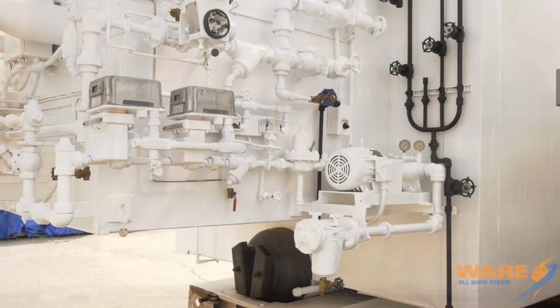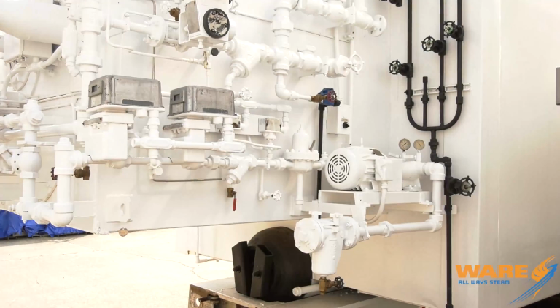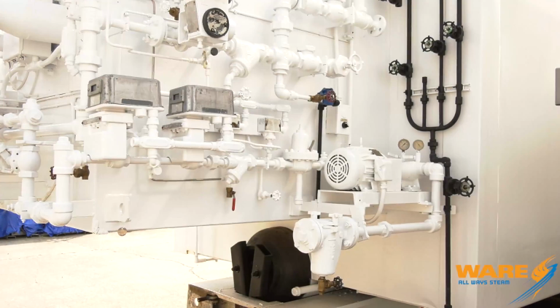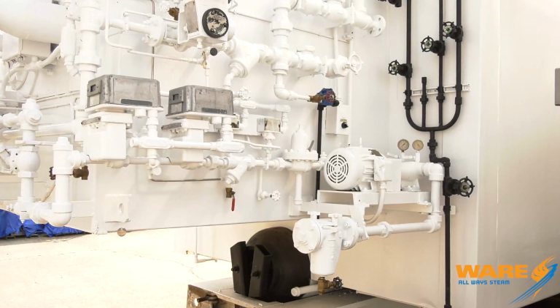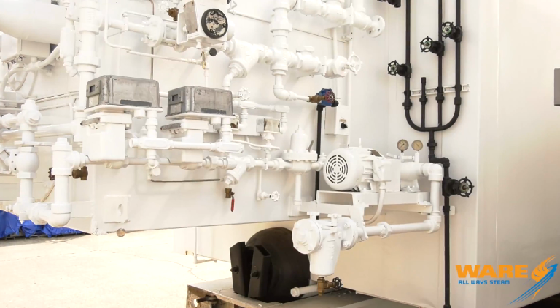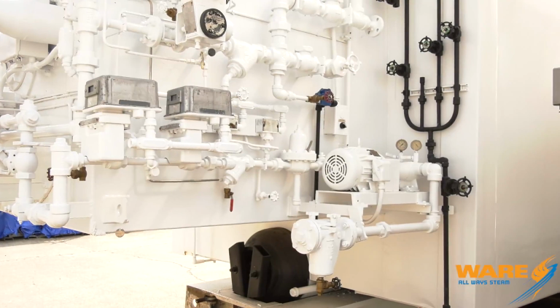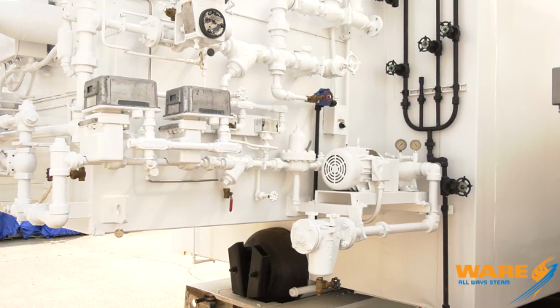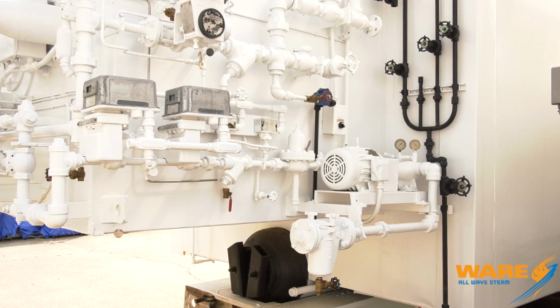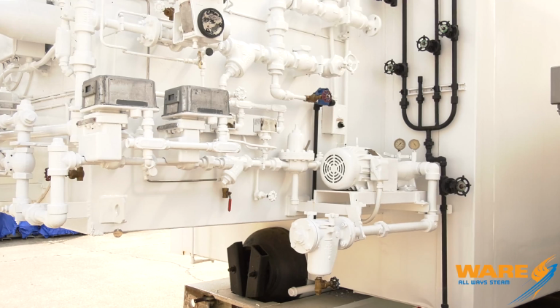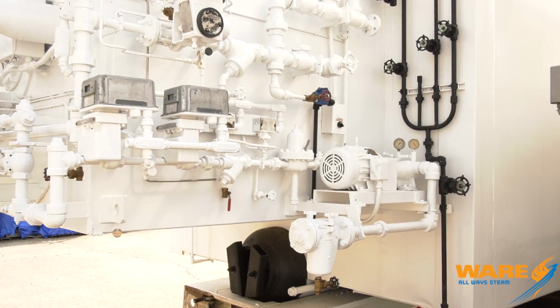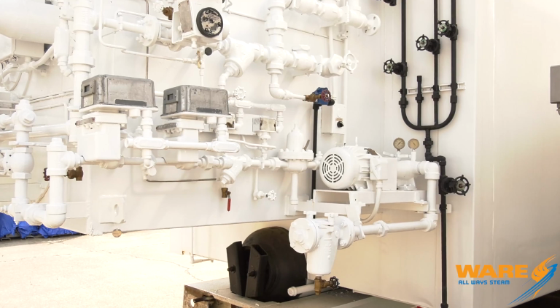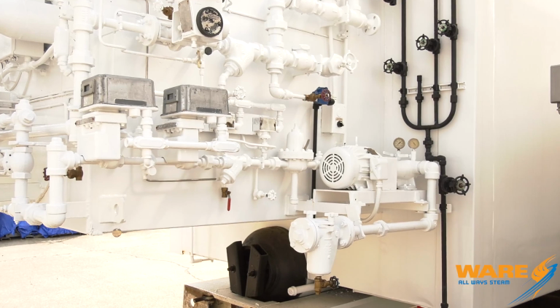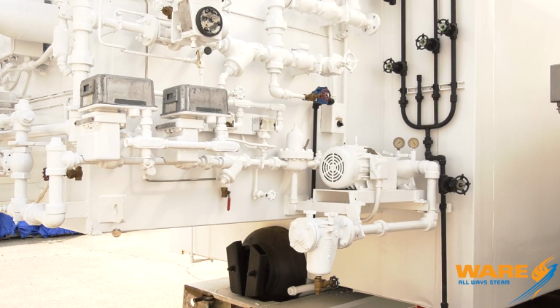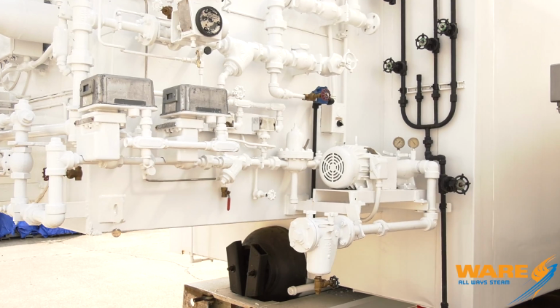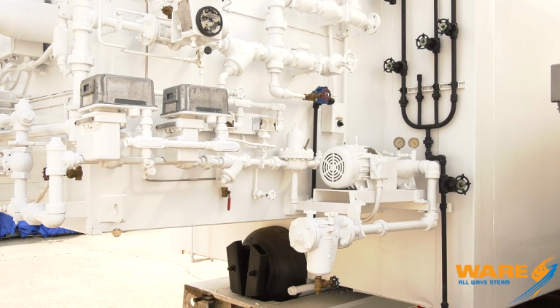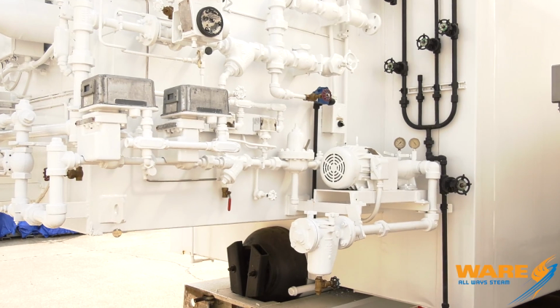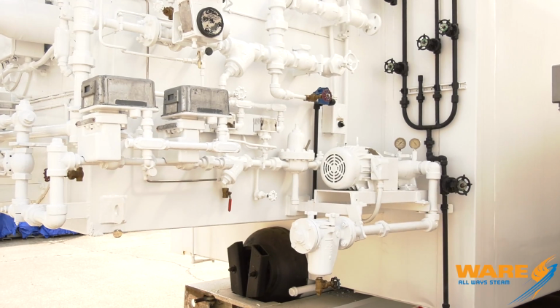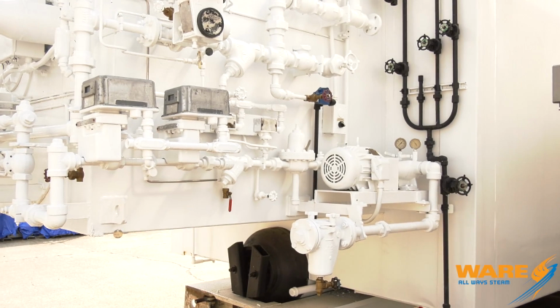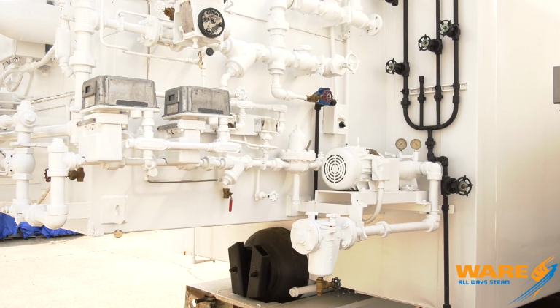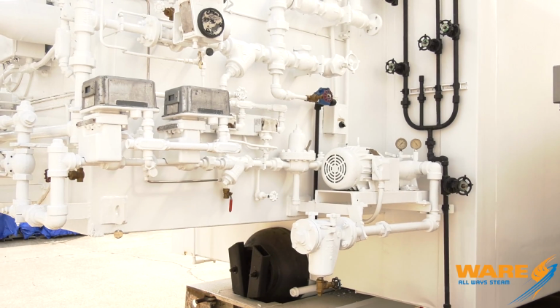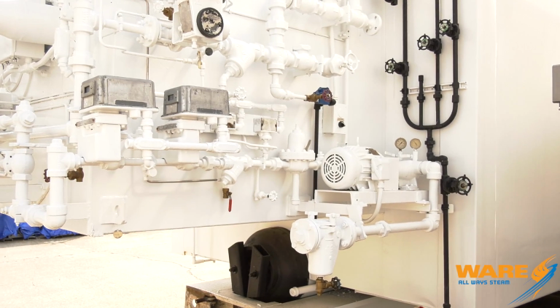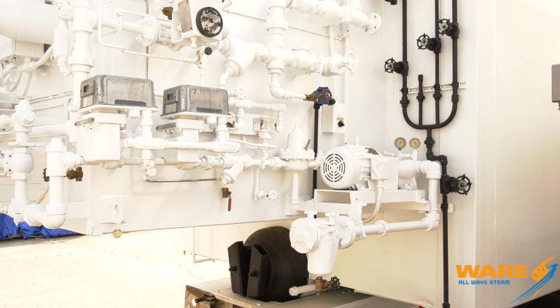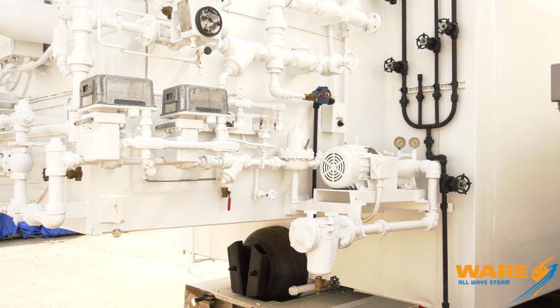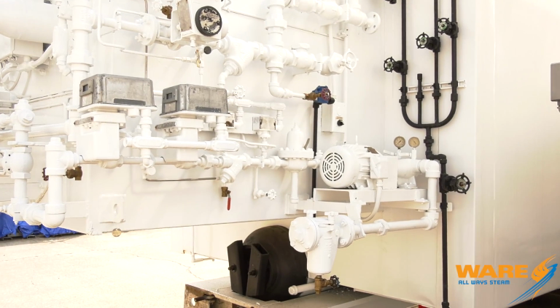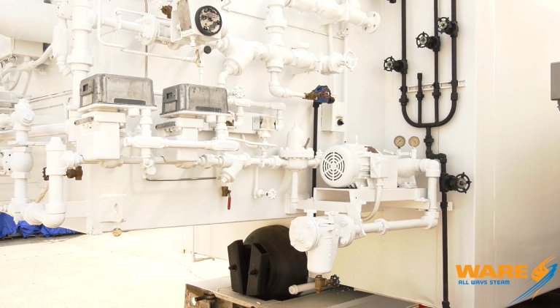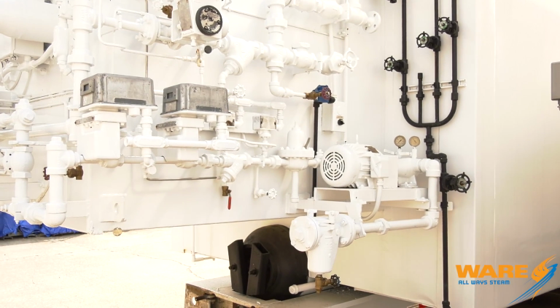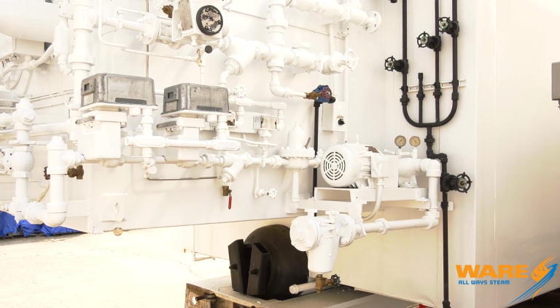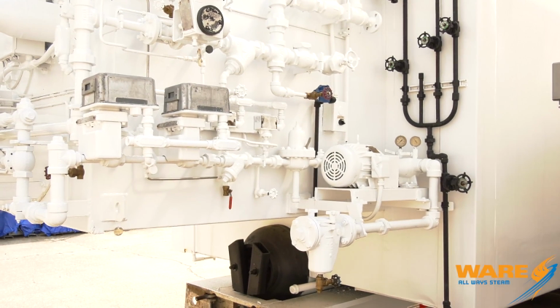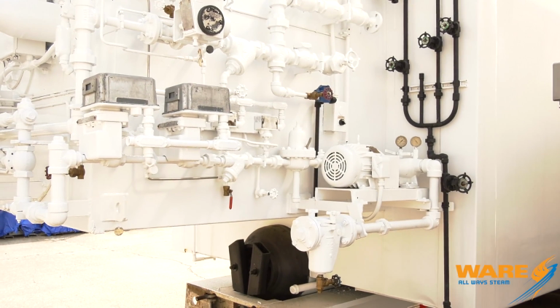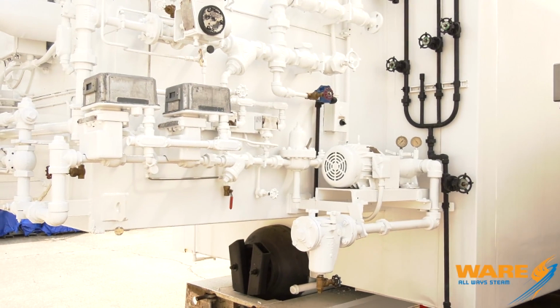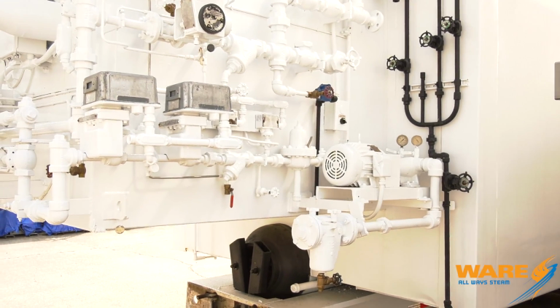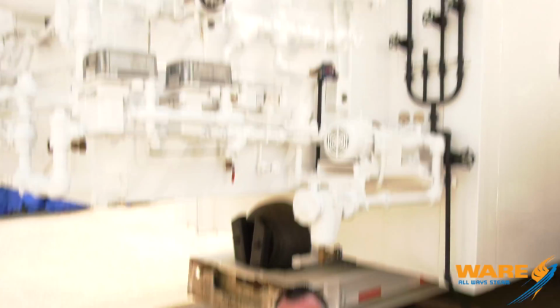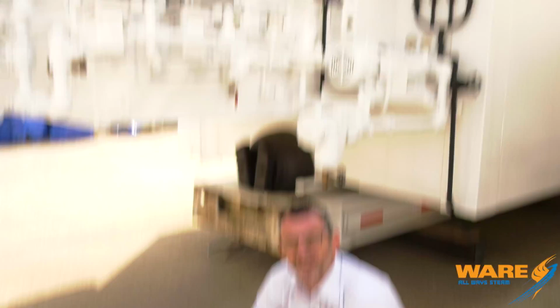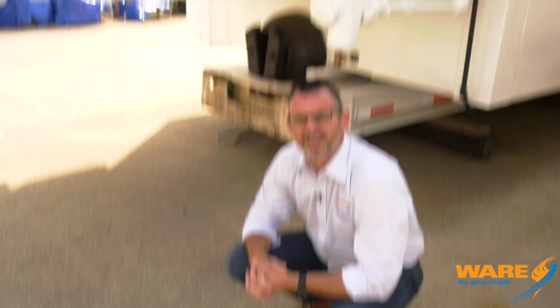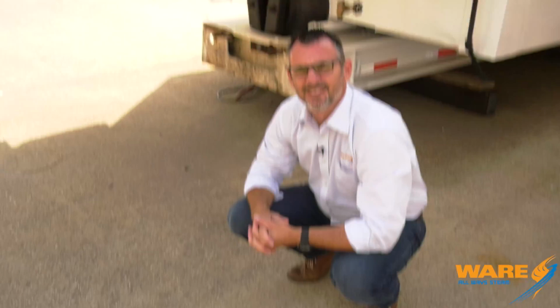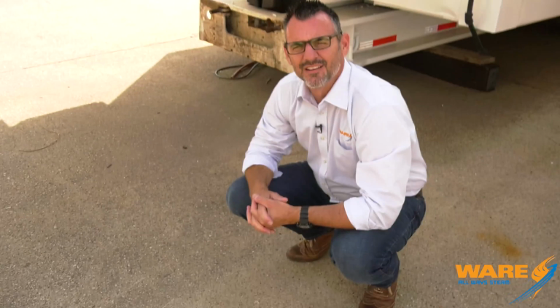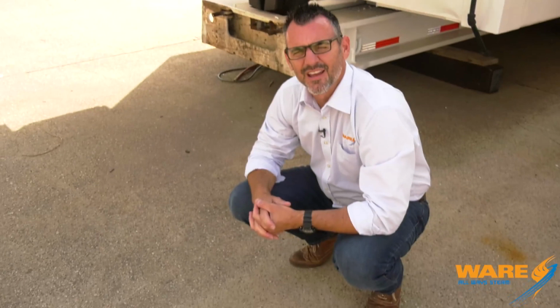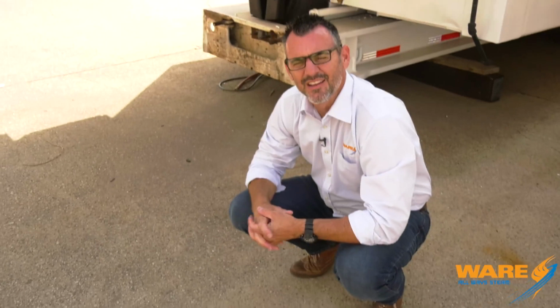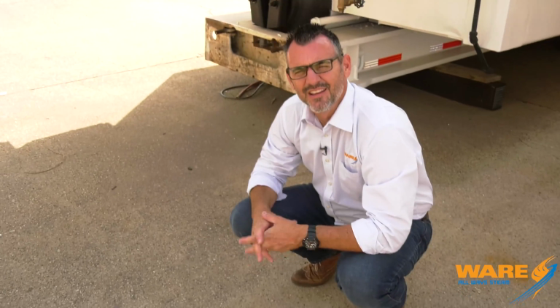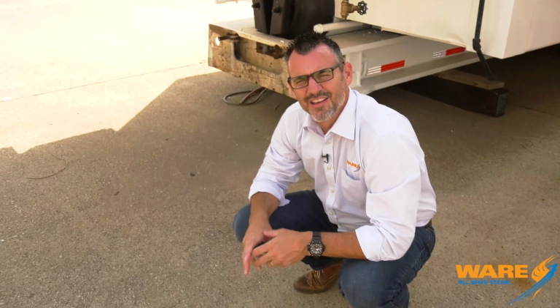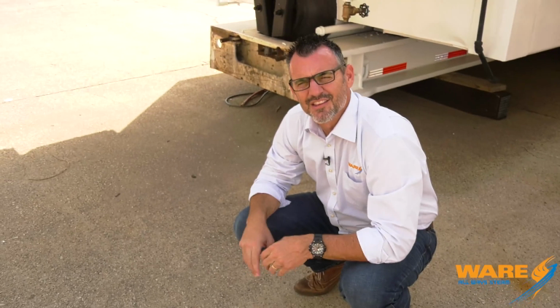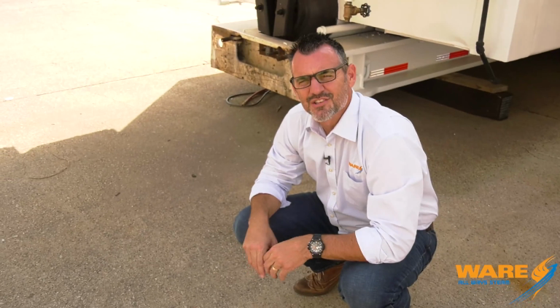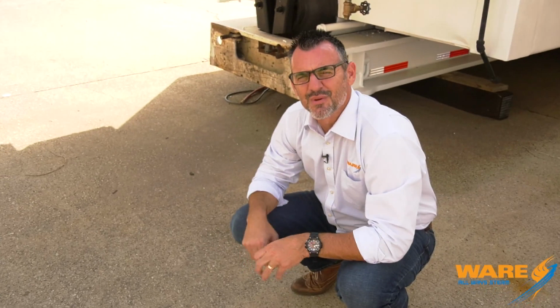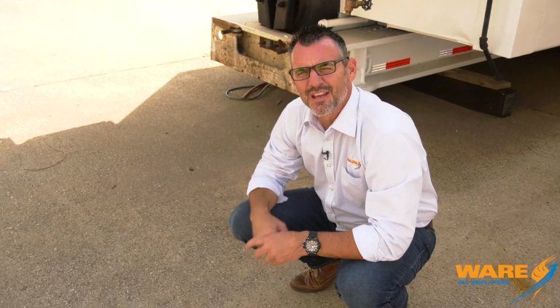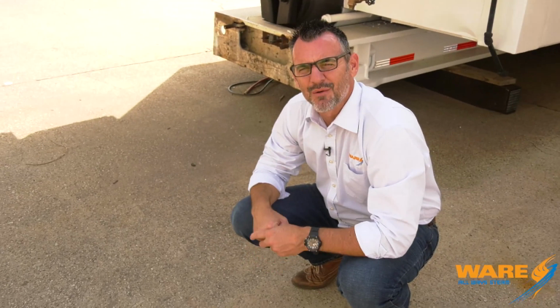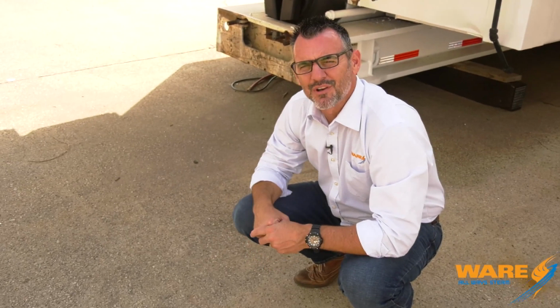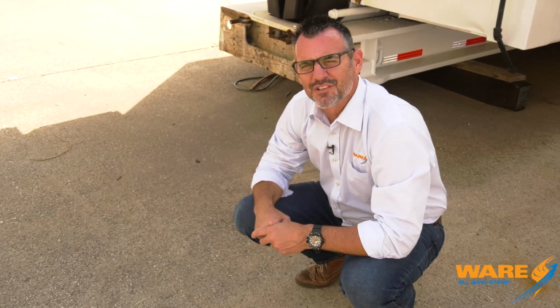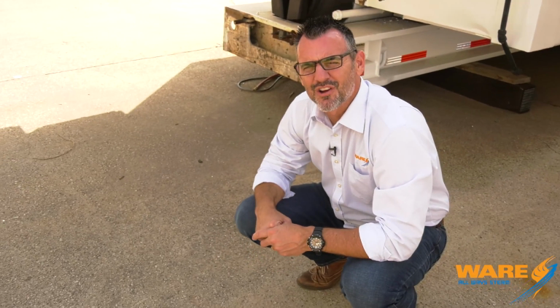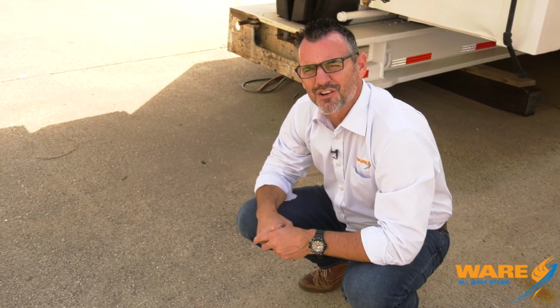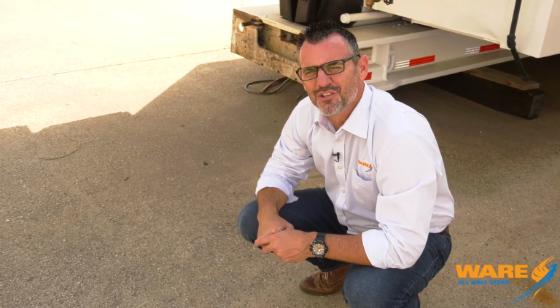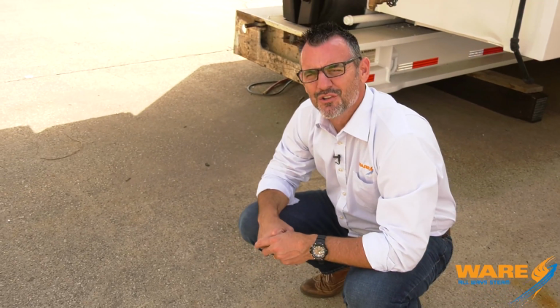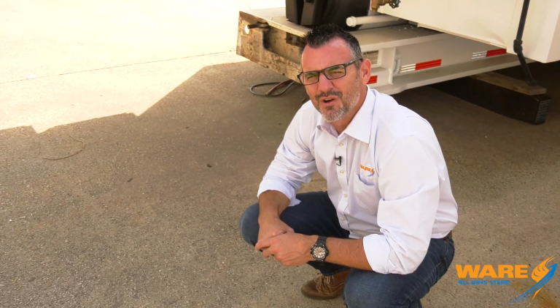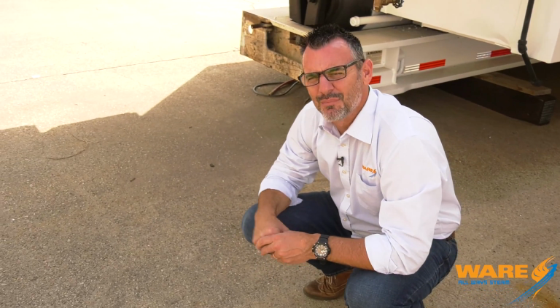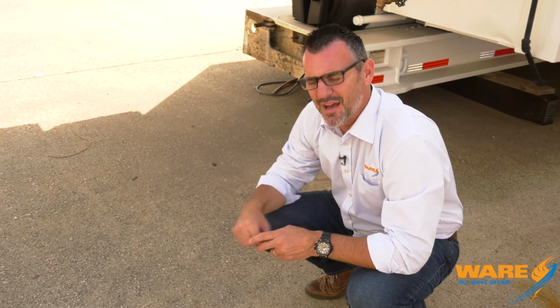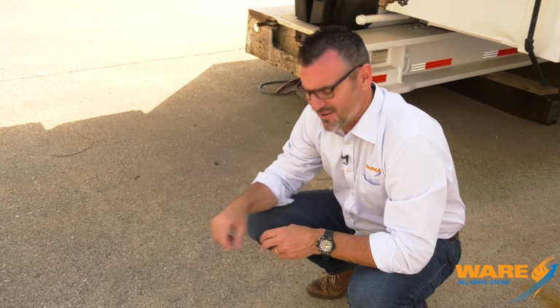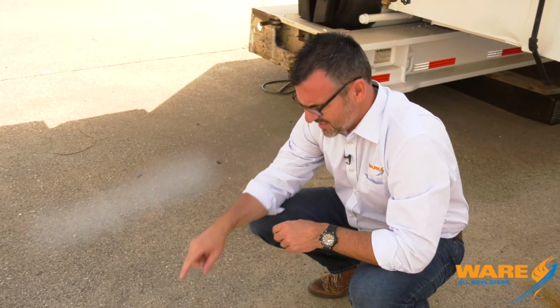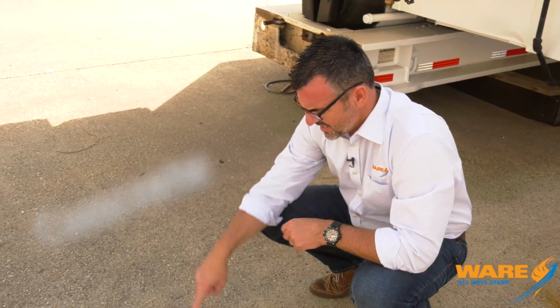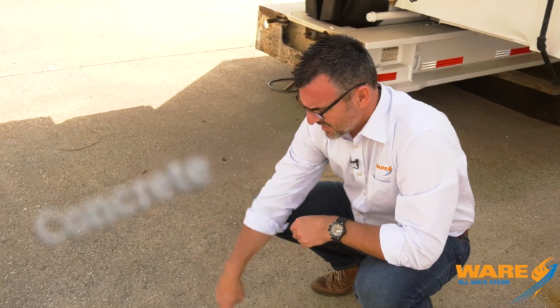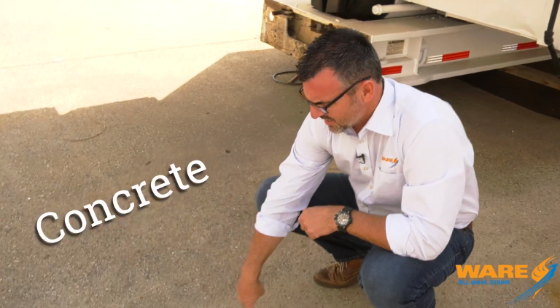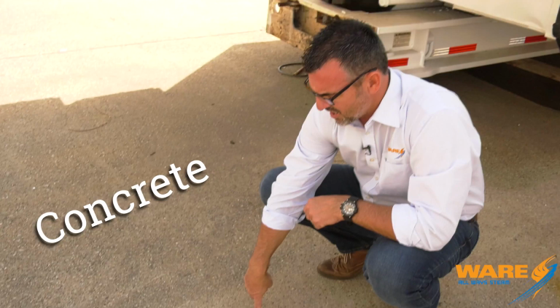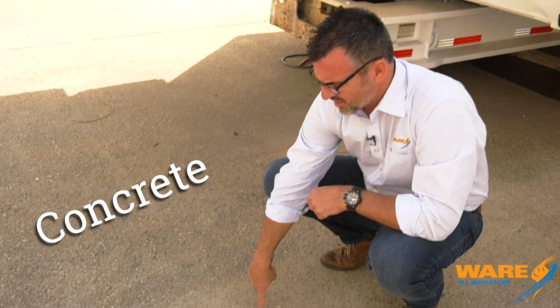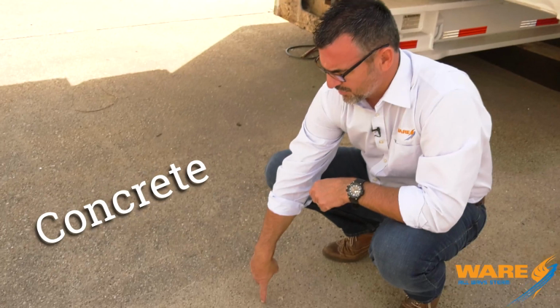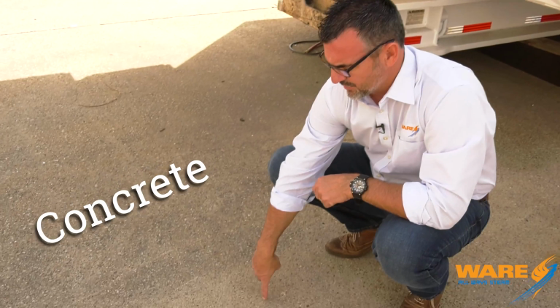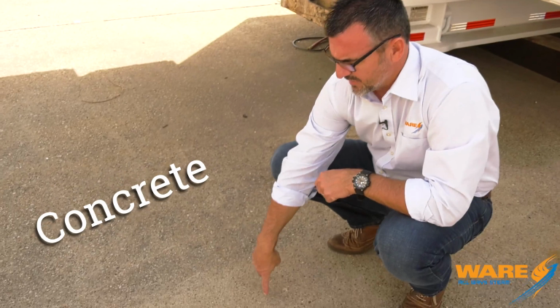Hey, welcome to this week's Steam Culture. This week I want to talk to you about concrete.